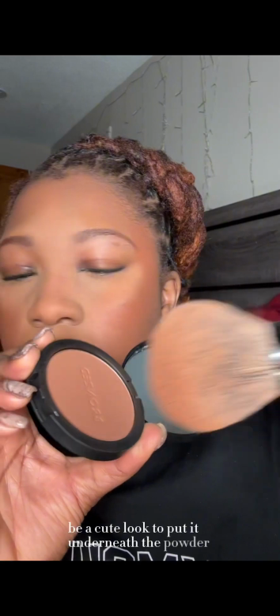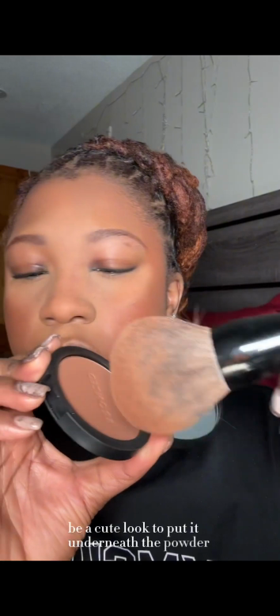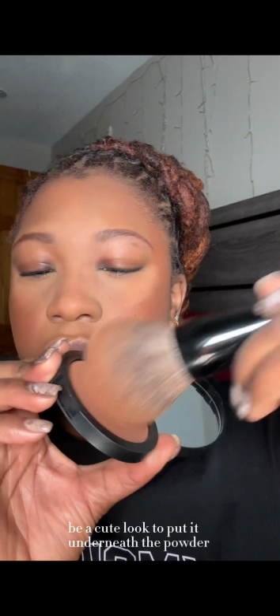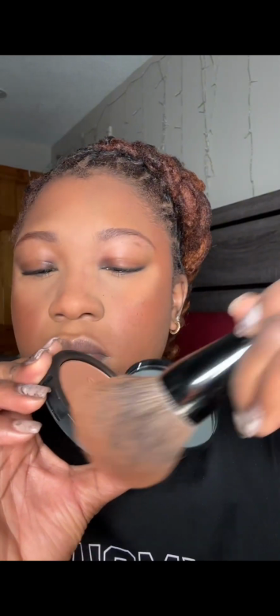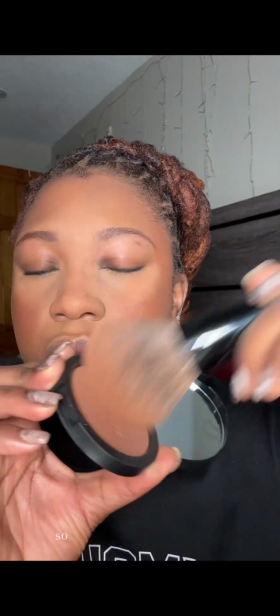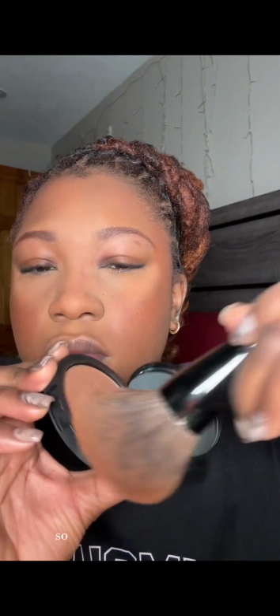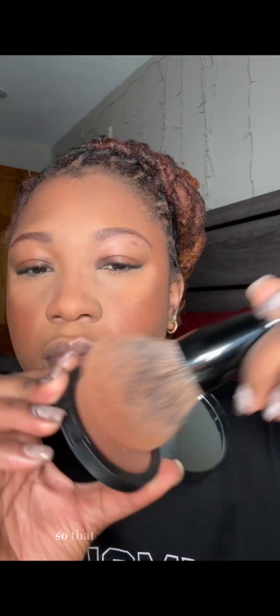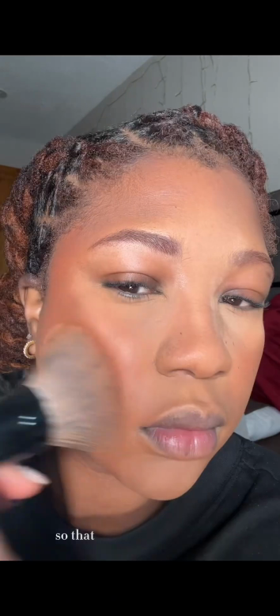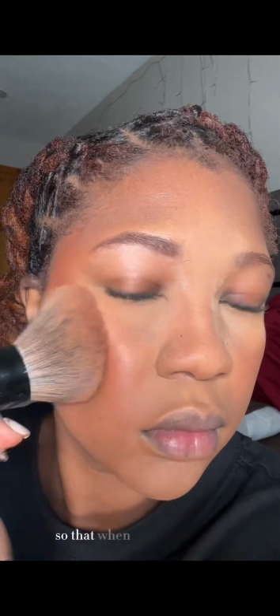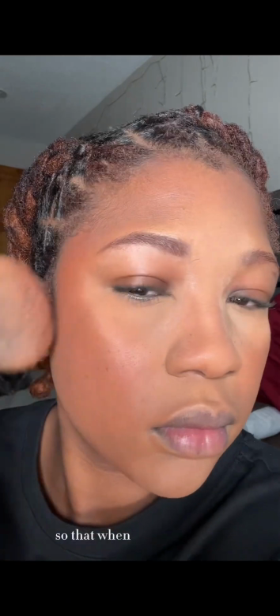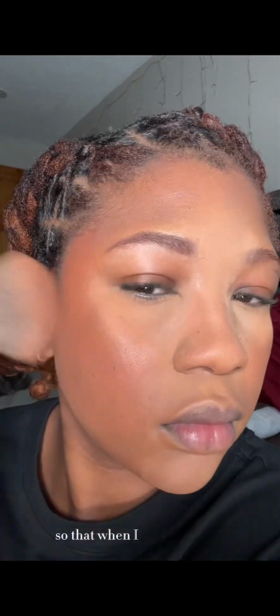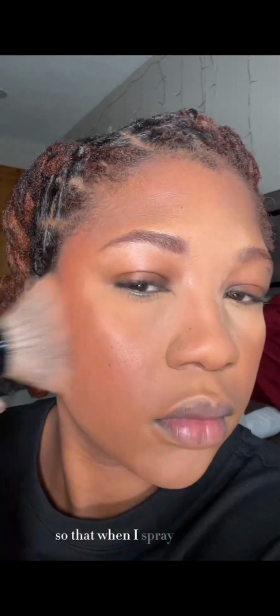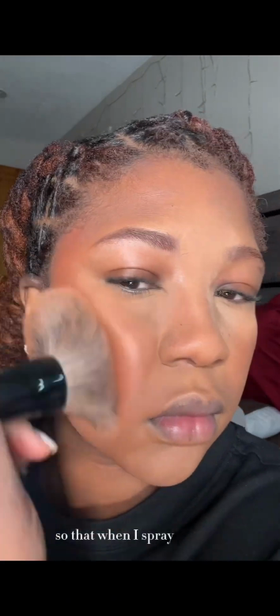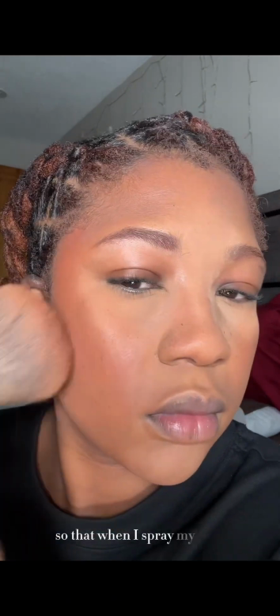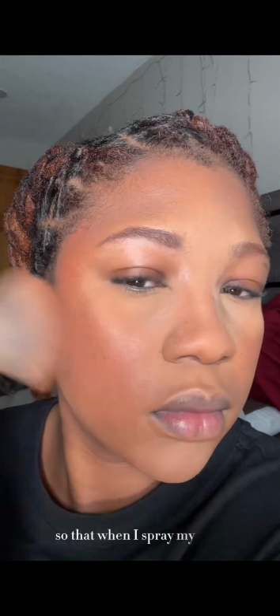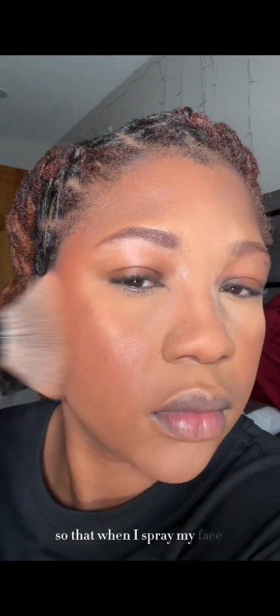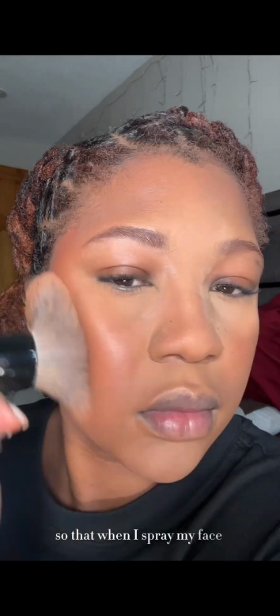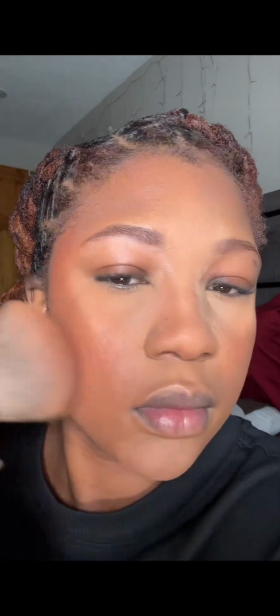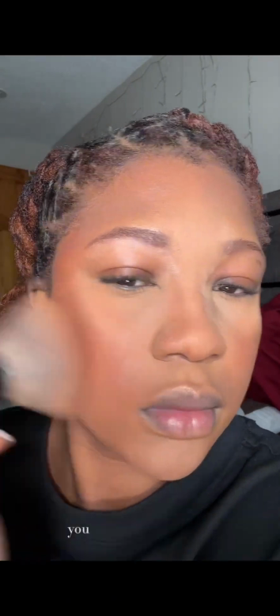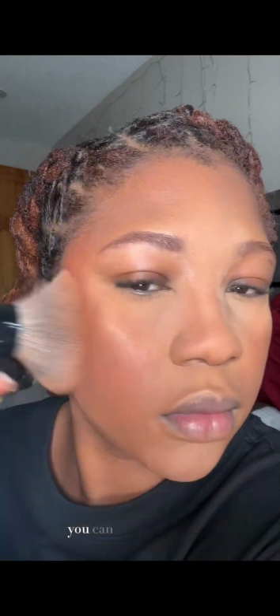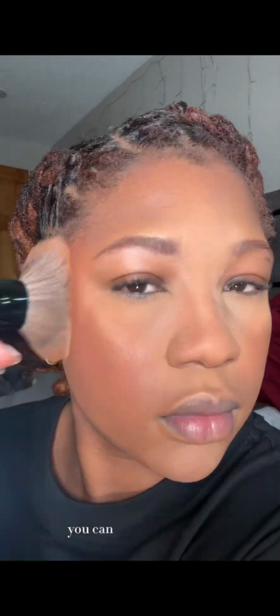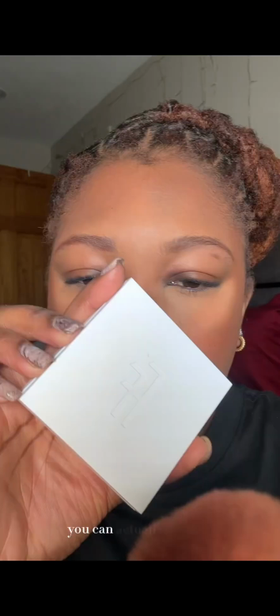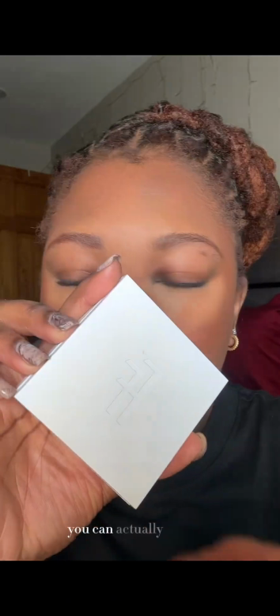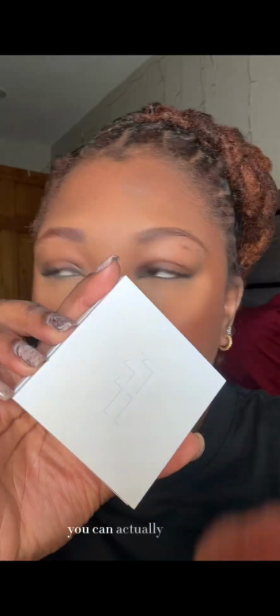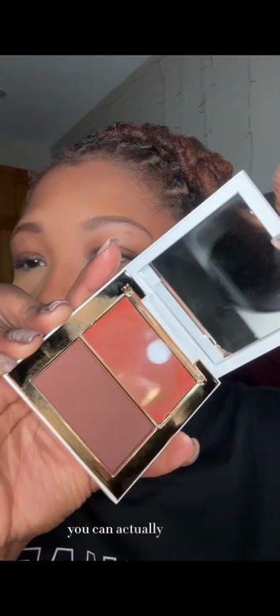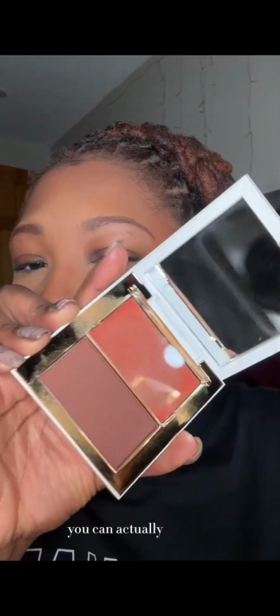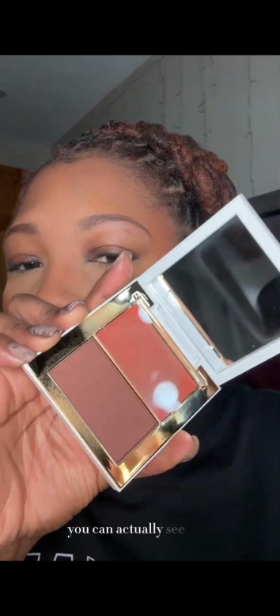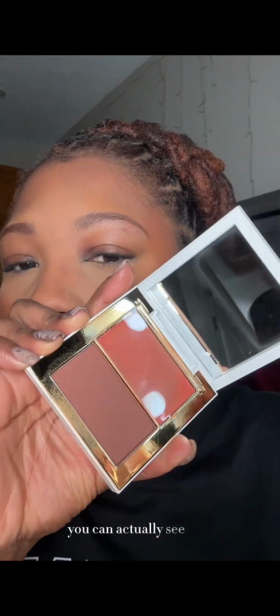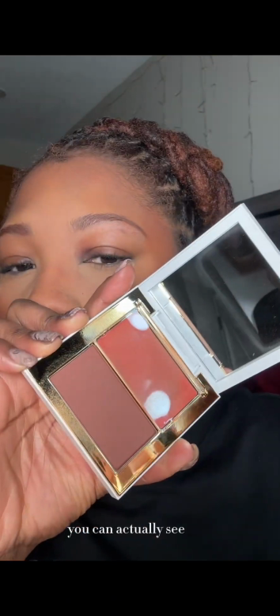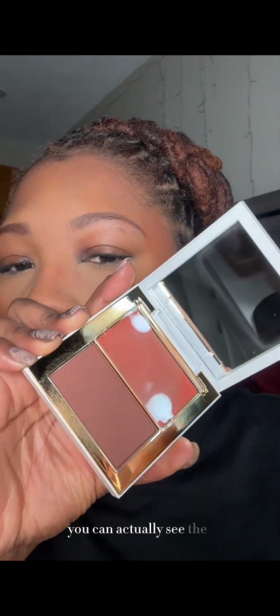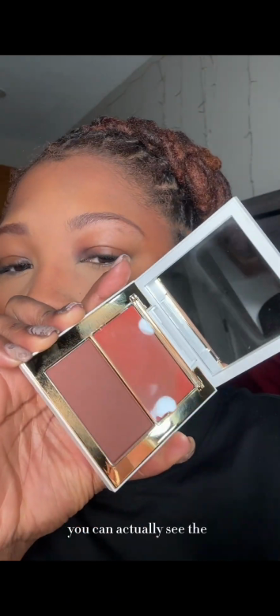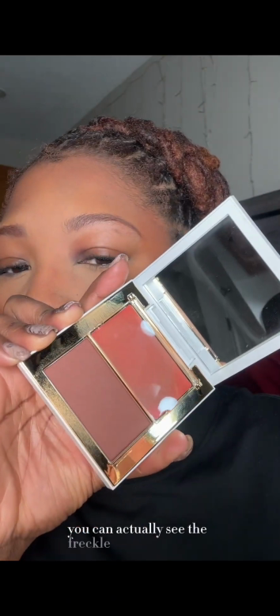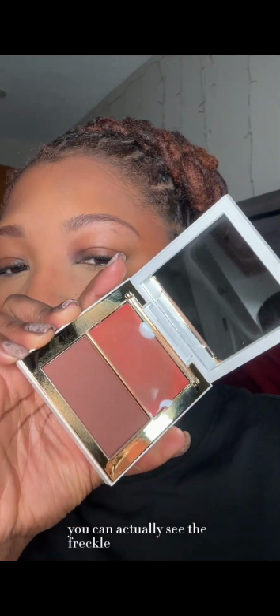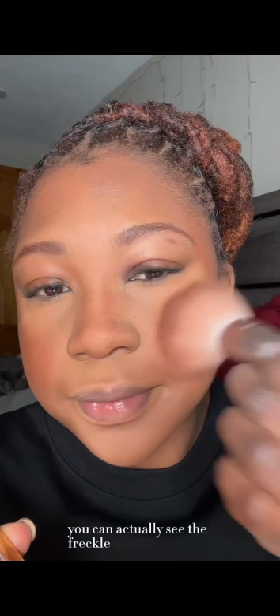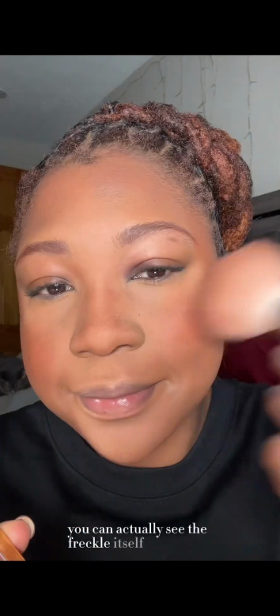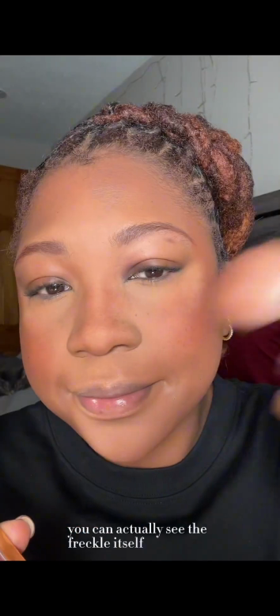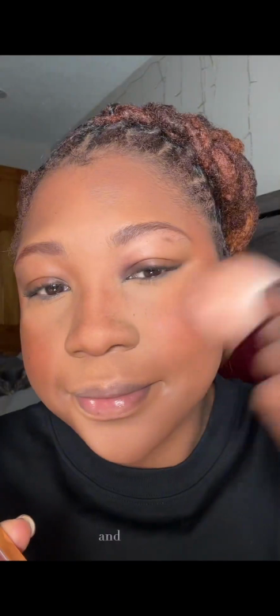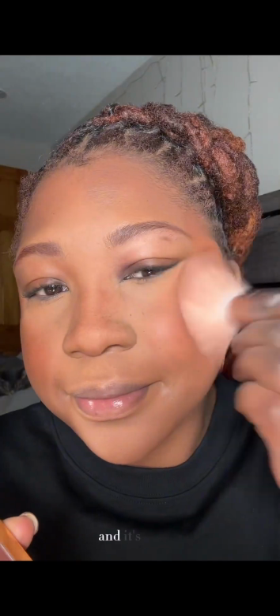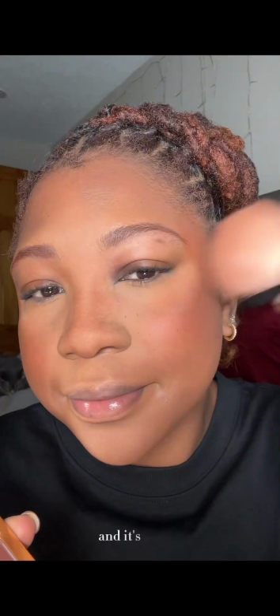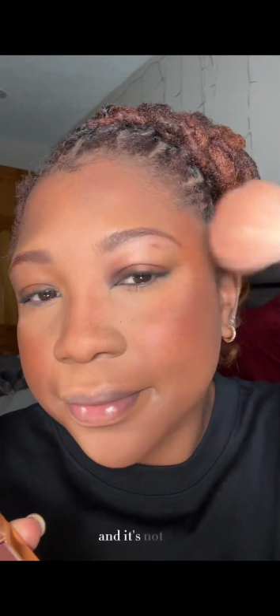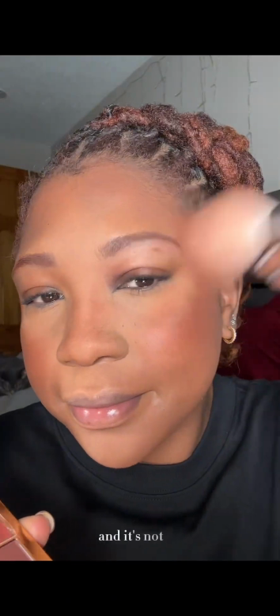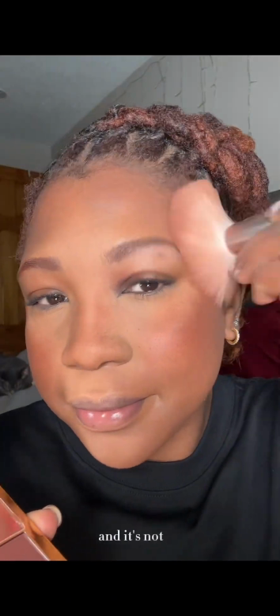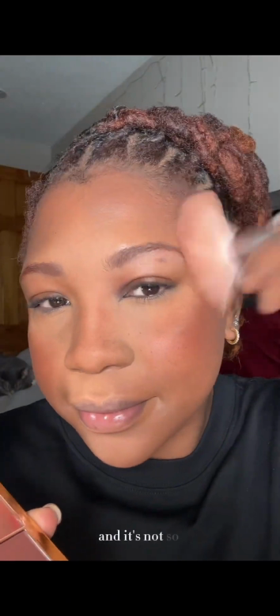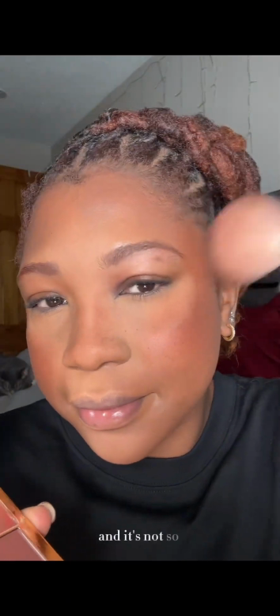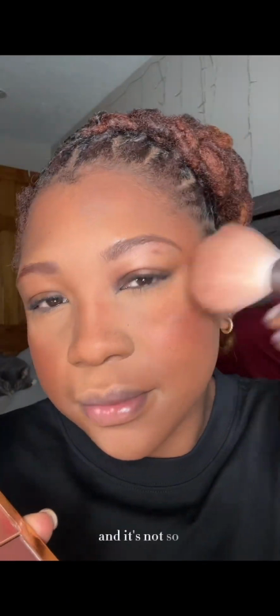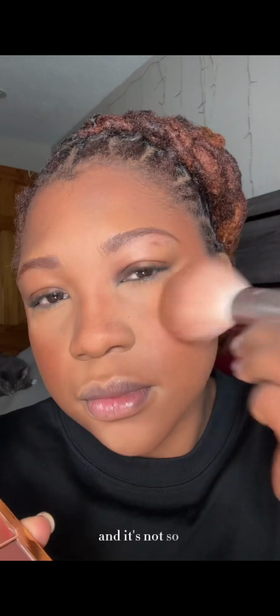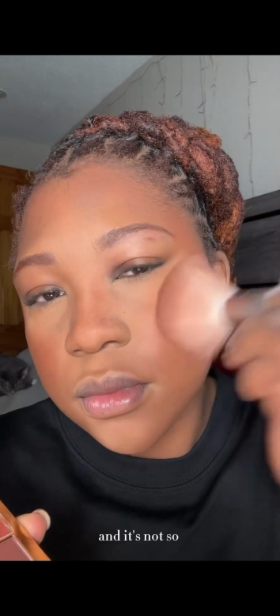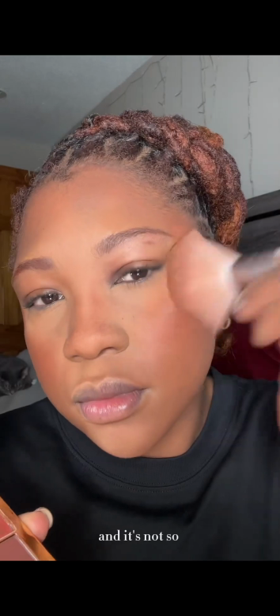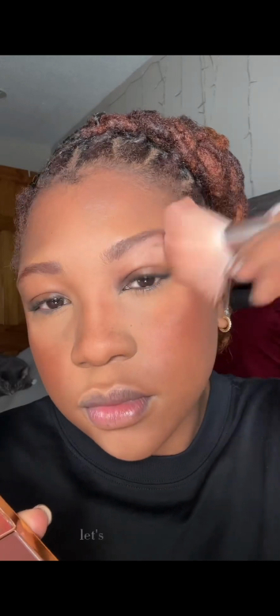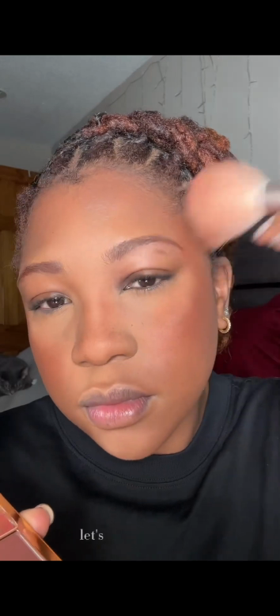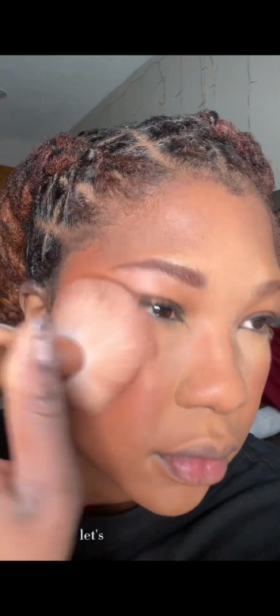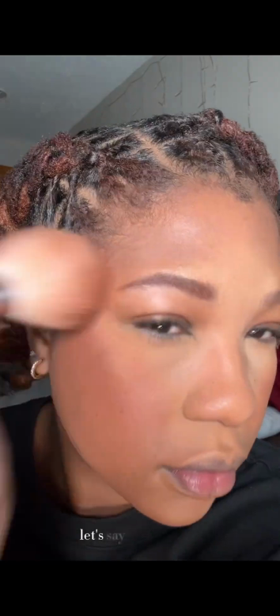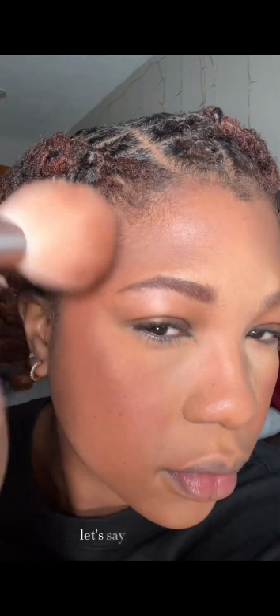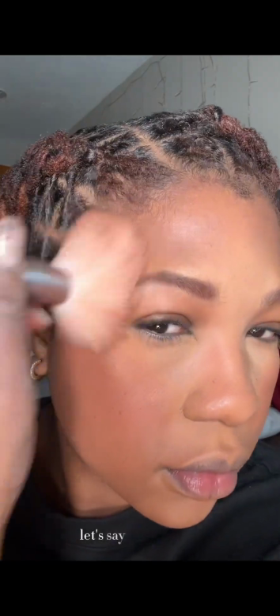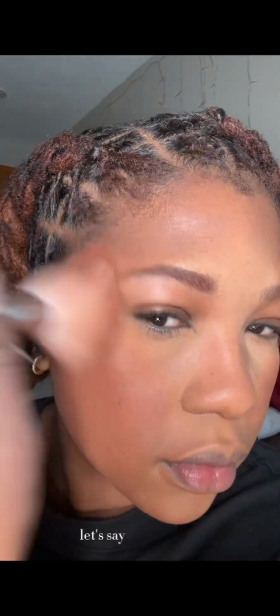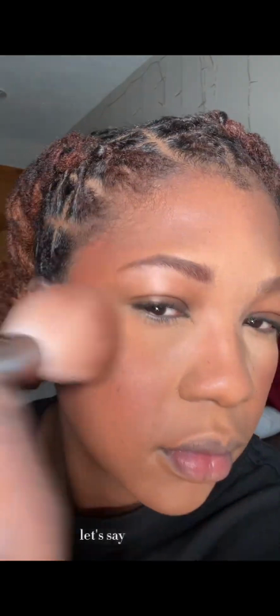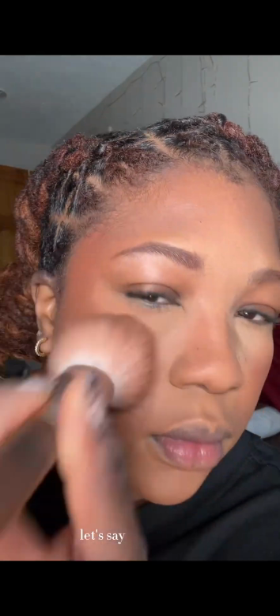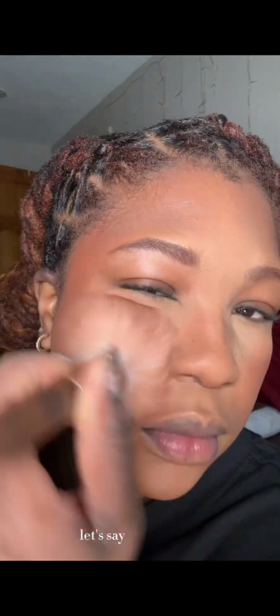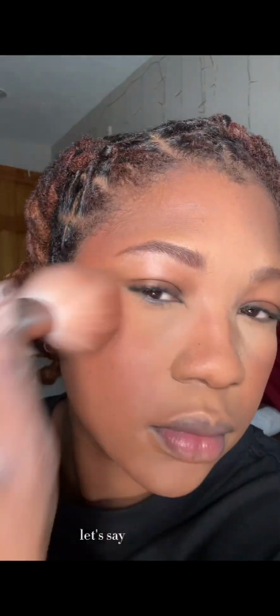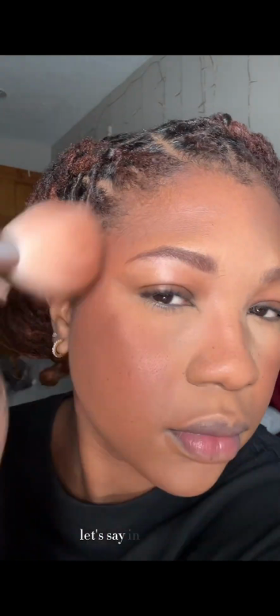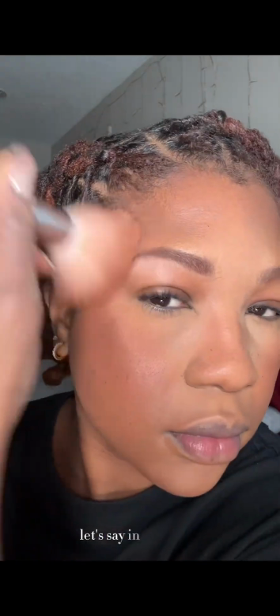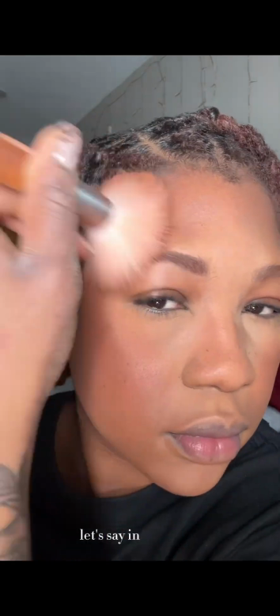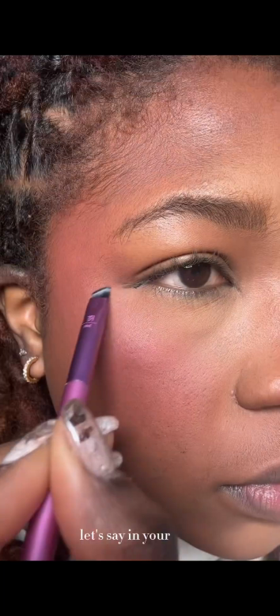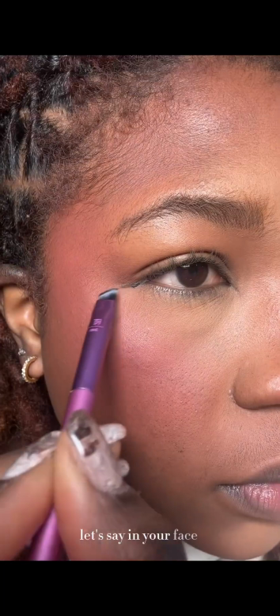I thought it would be a cute look to put the freckles underneath the powder so that when I spray my face, you can actually see the freckles and they're not so in your face.